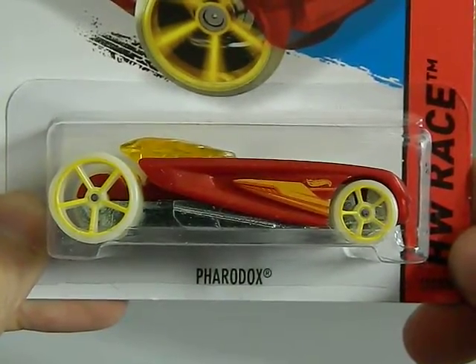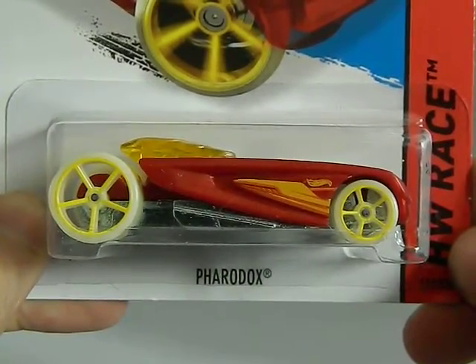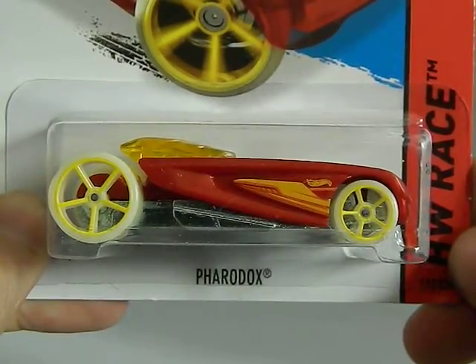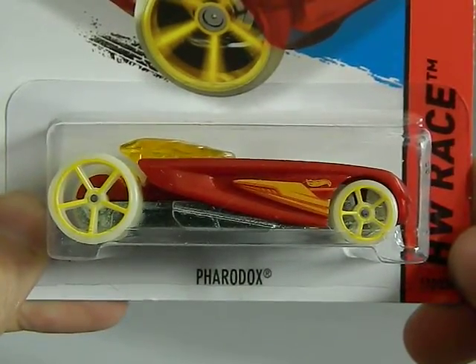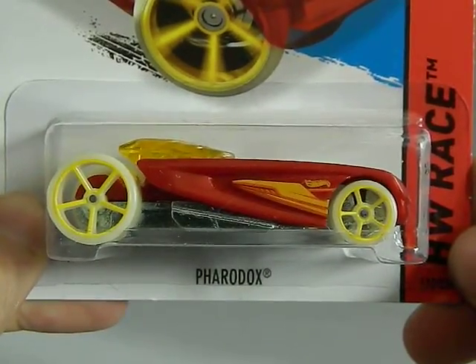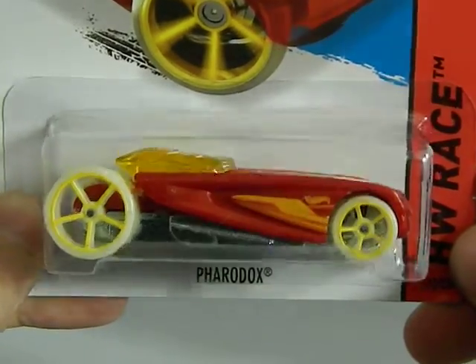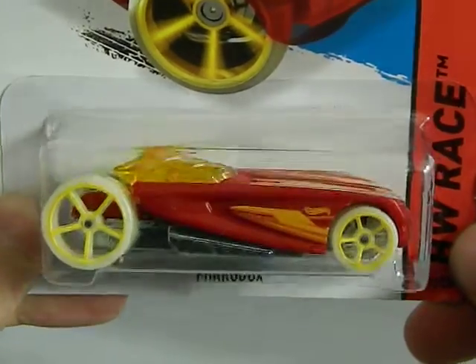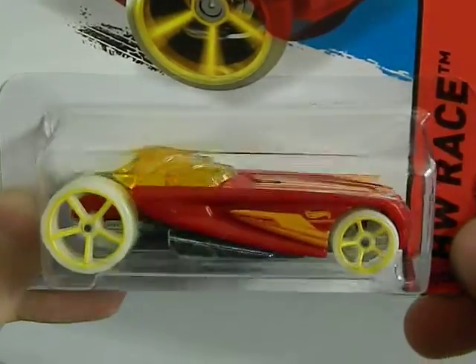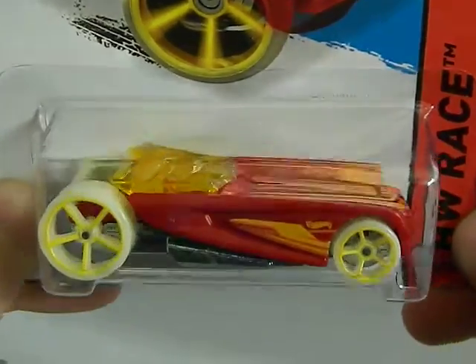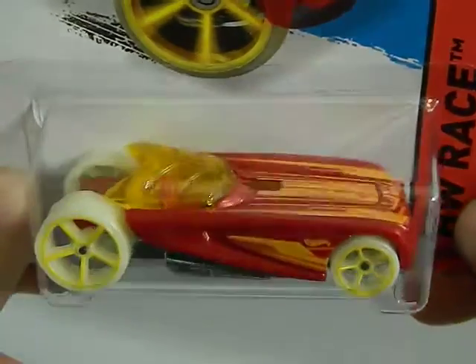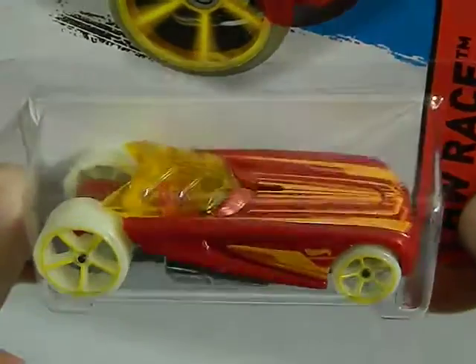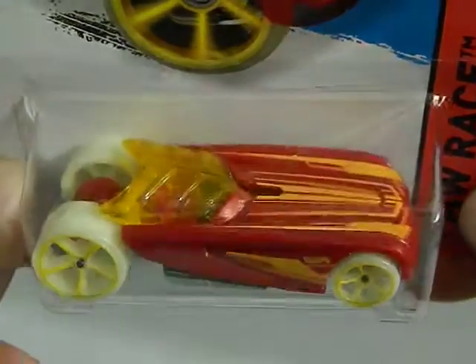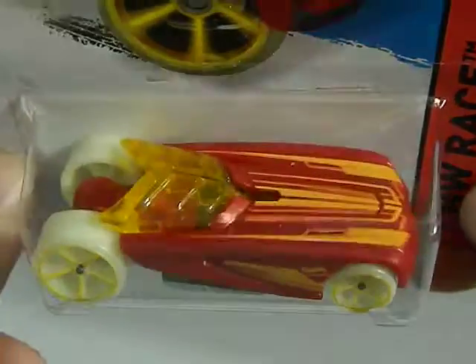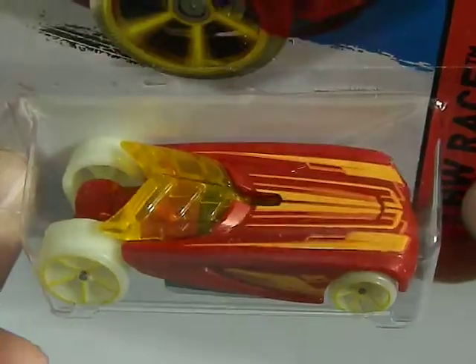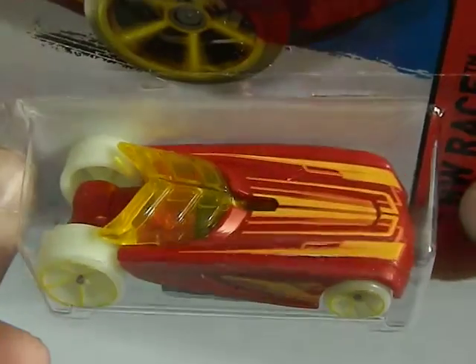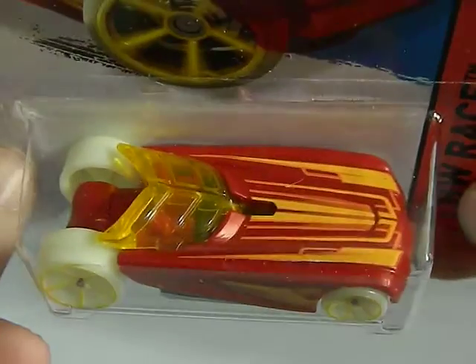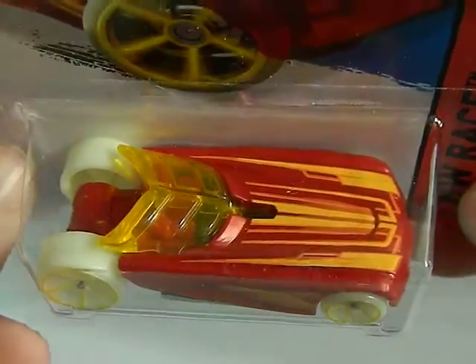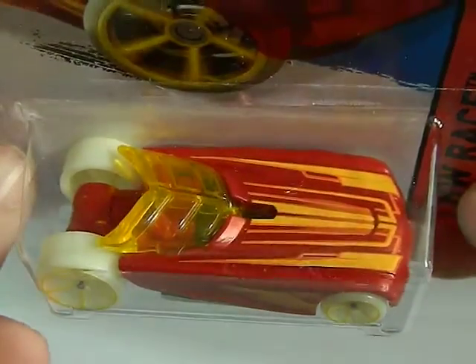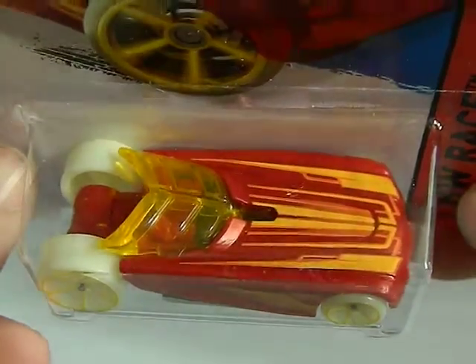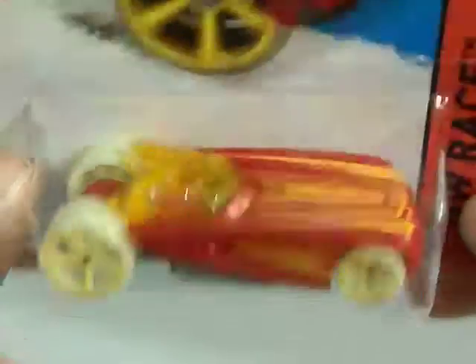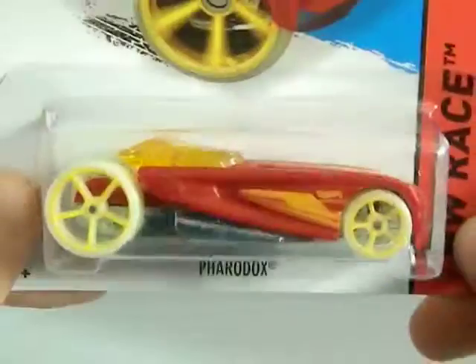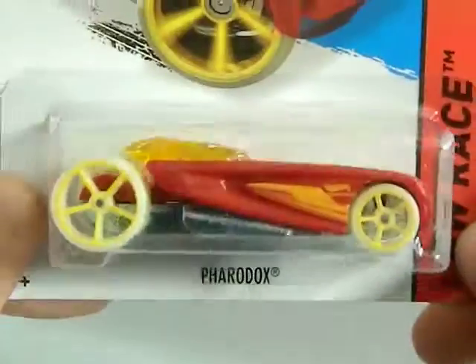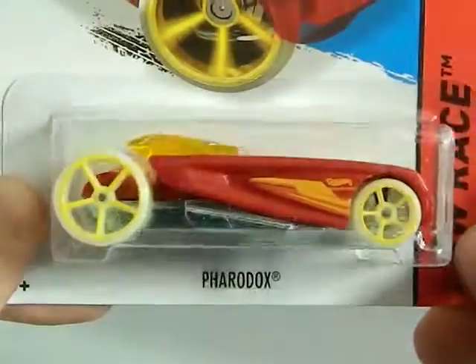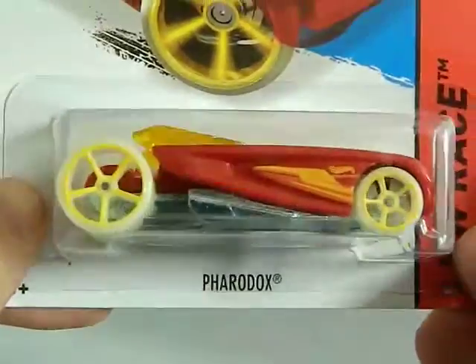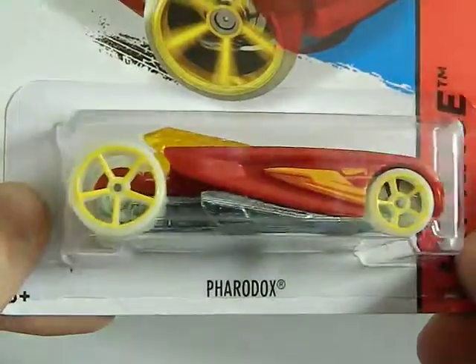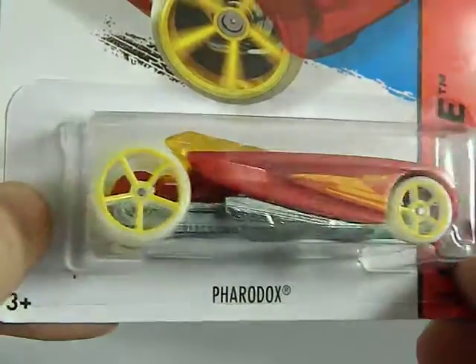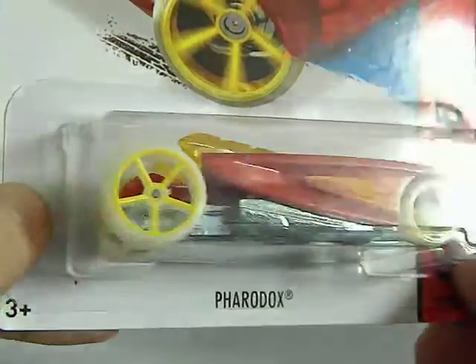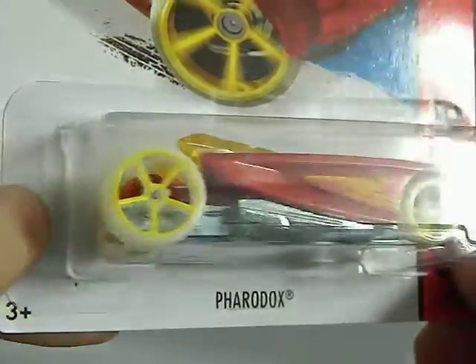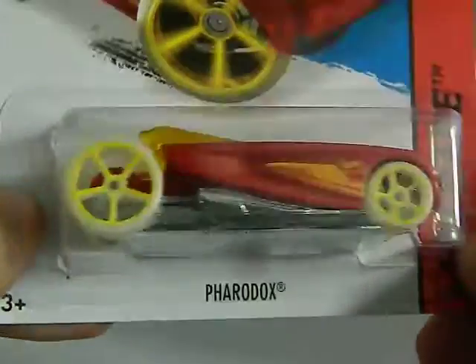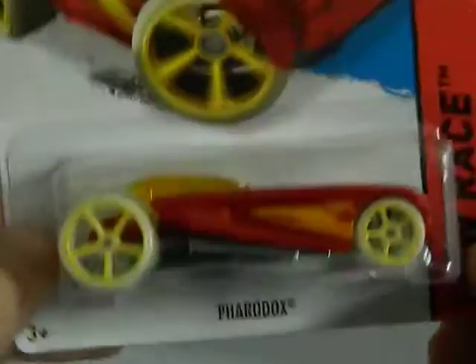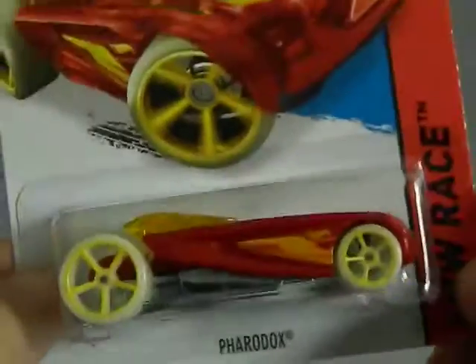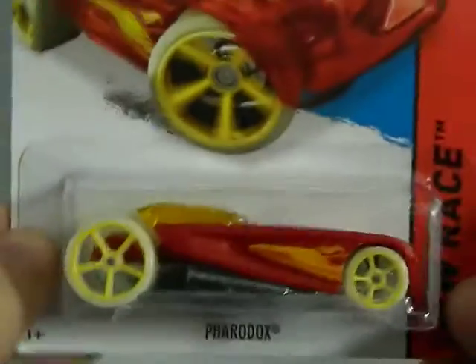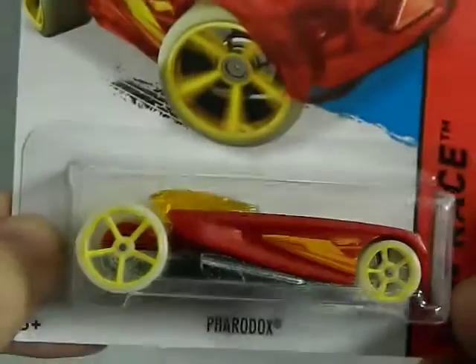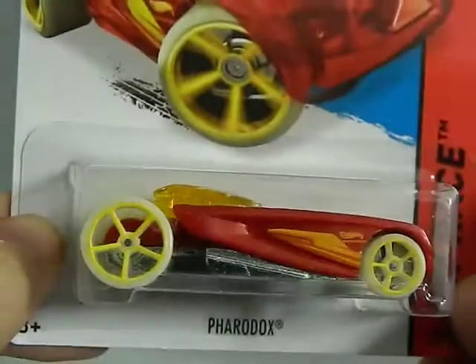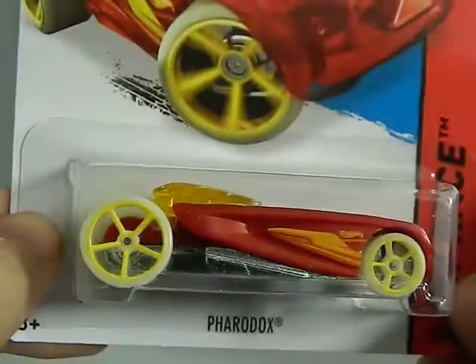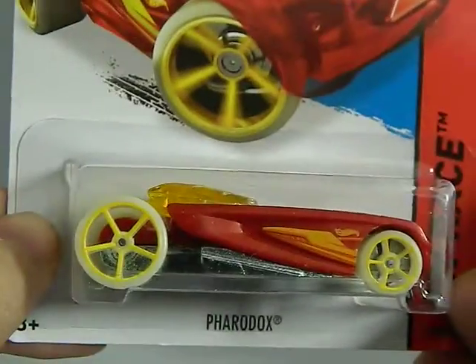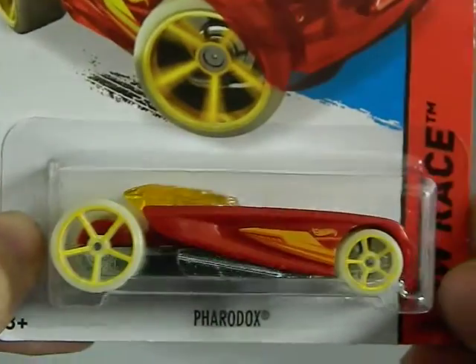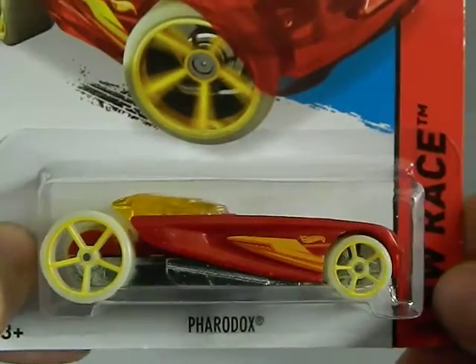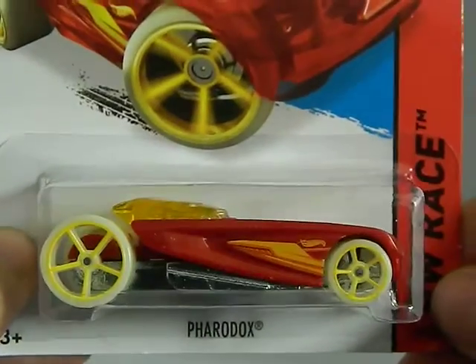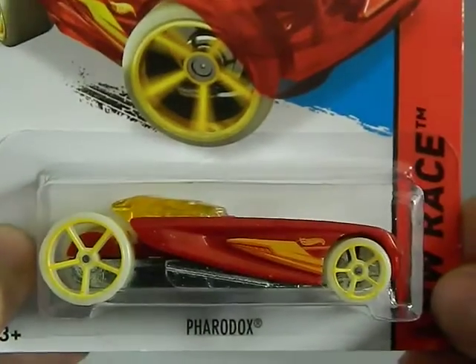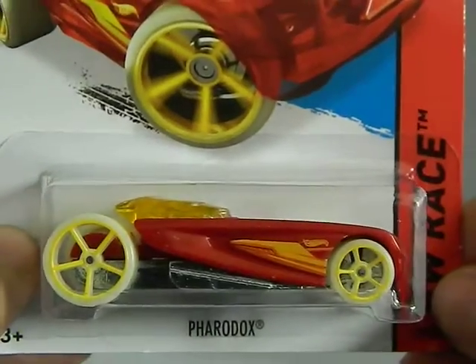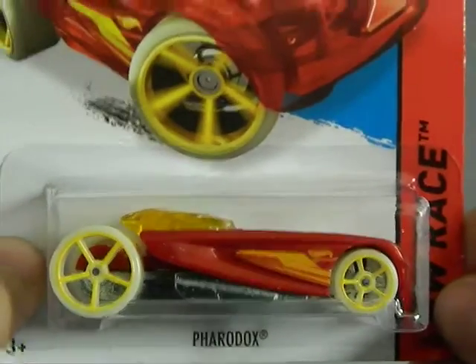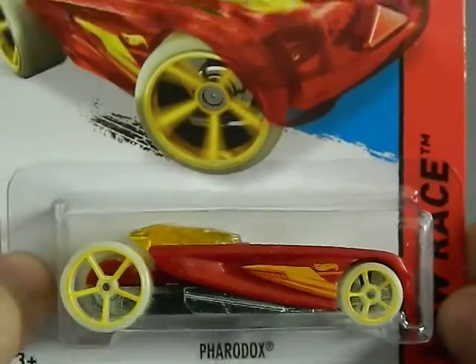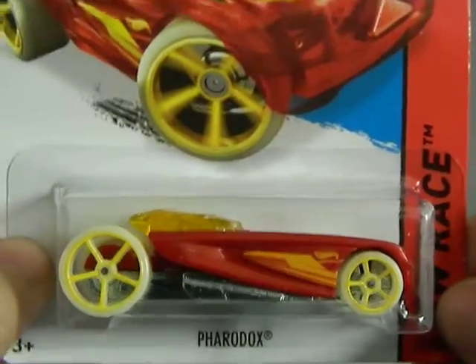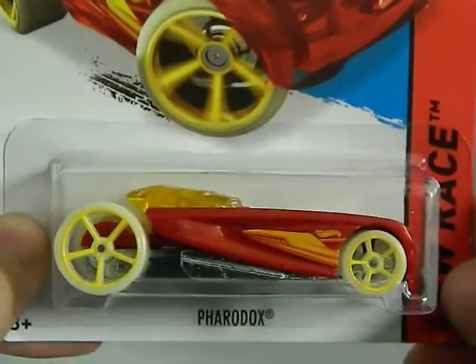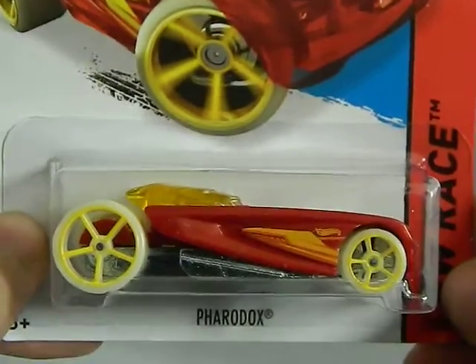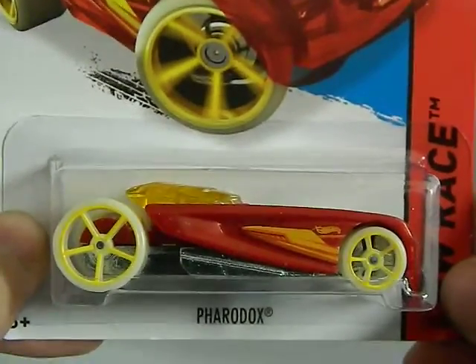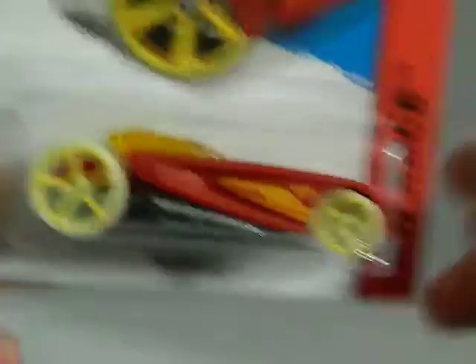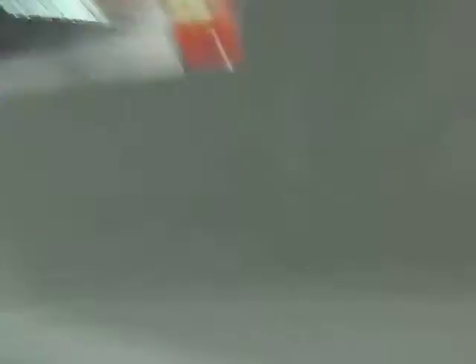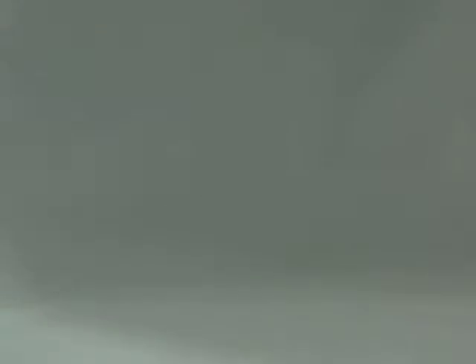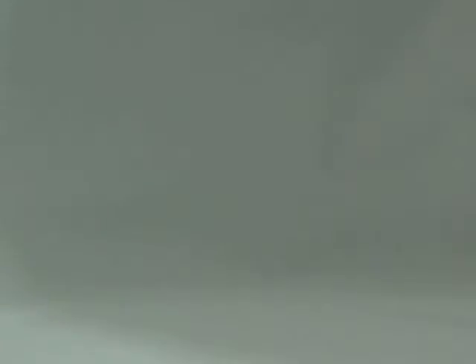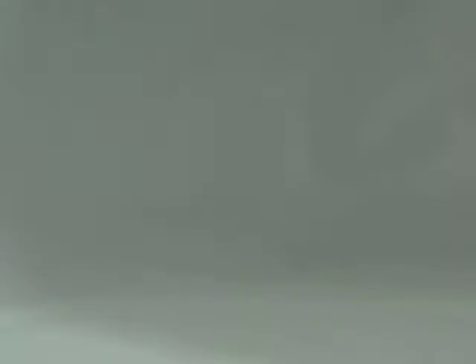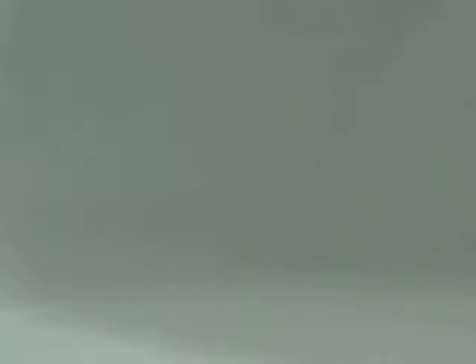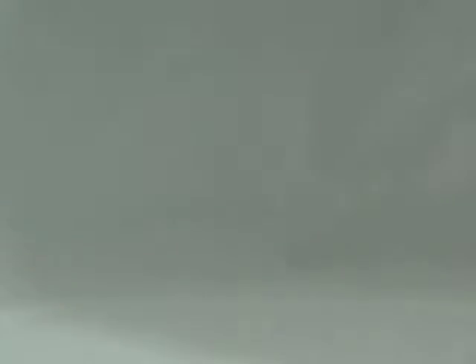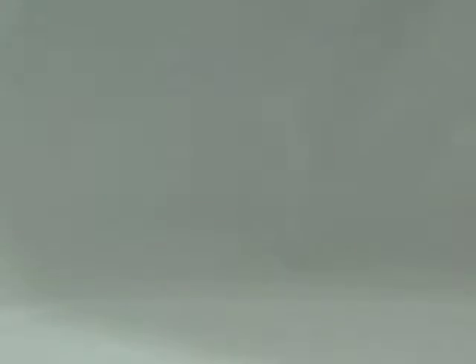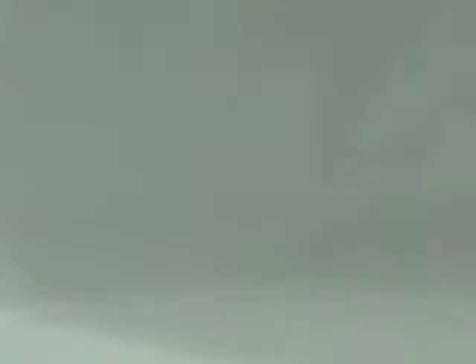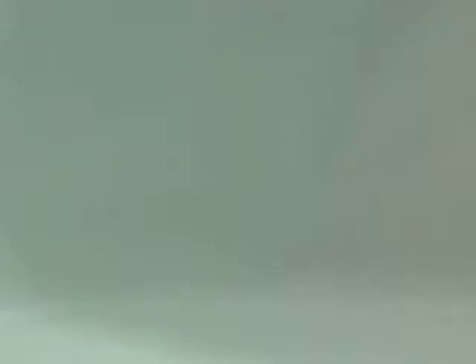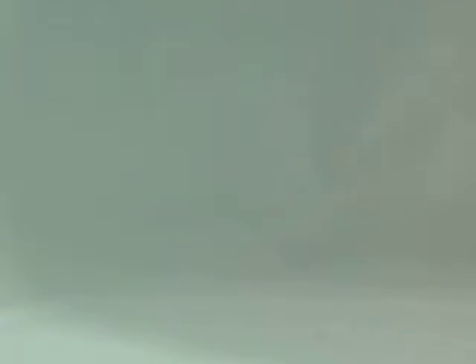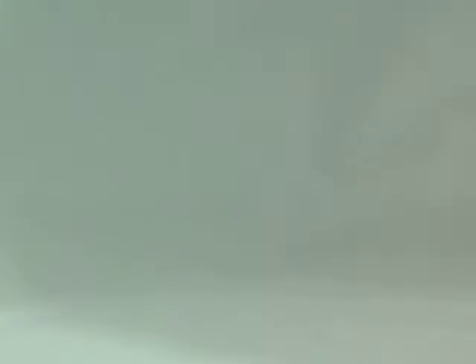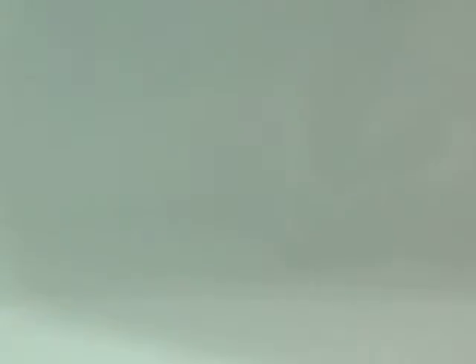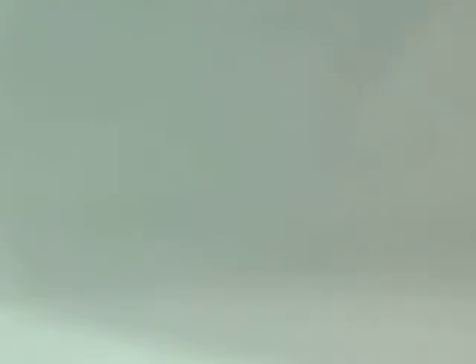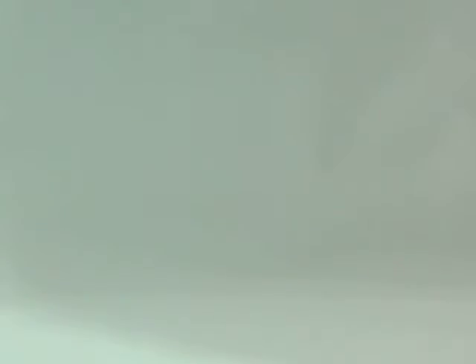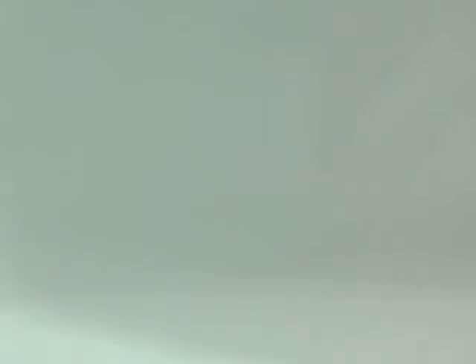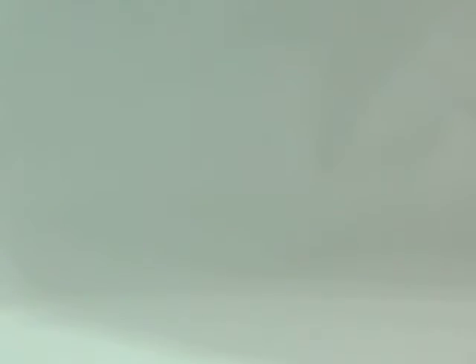It's the Ferrodox. Very sleek, with dark wheels.